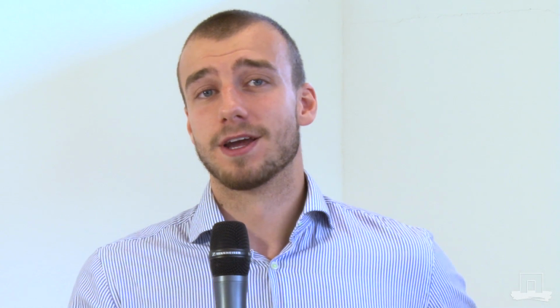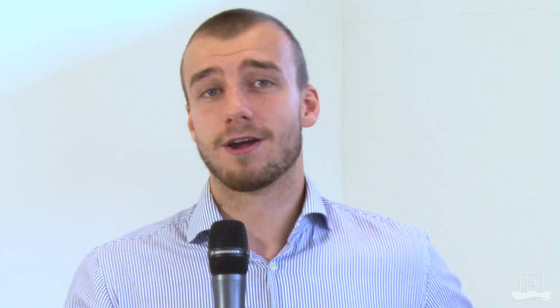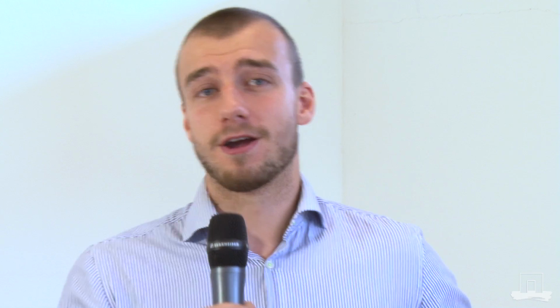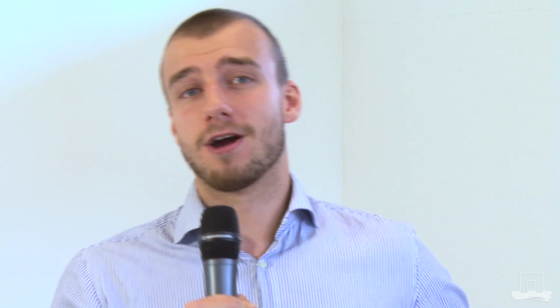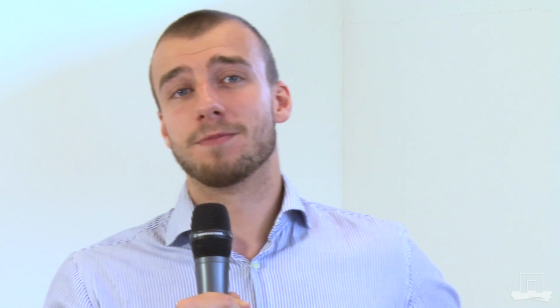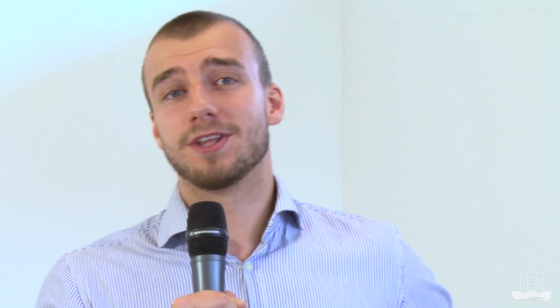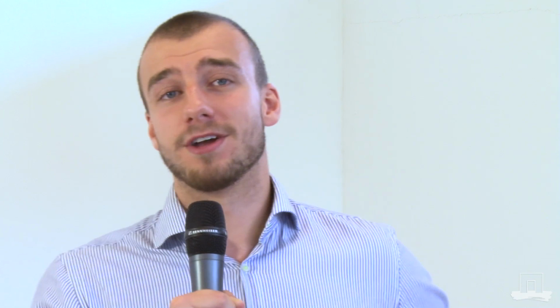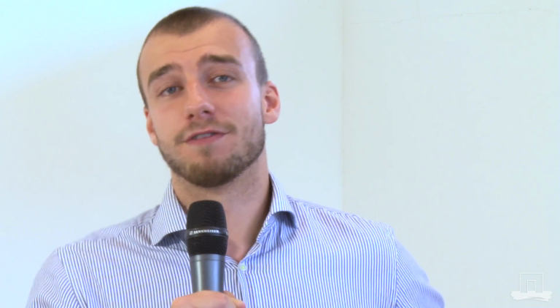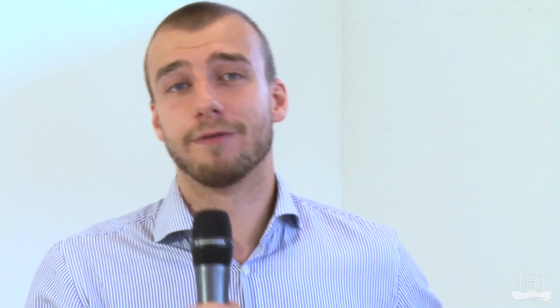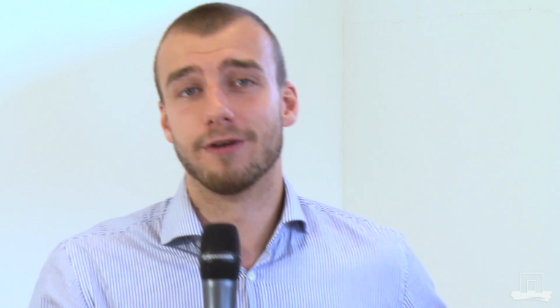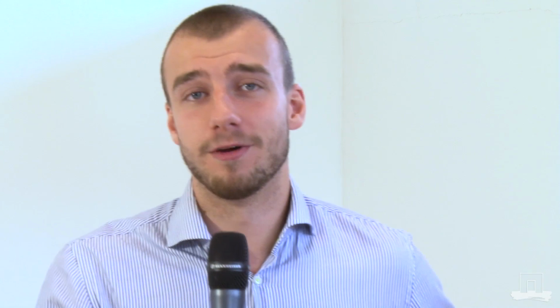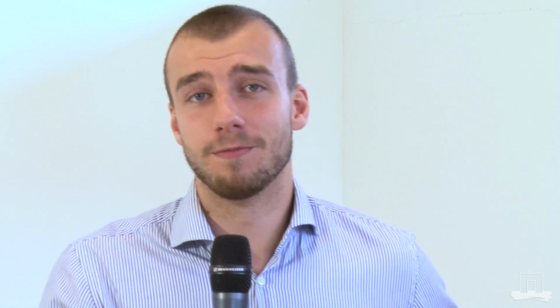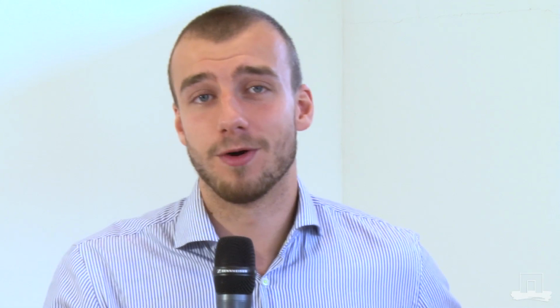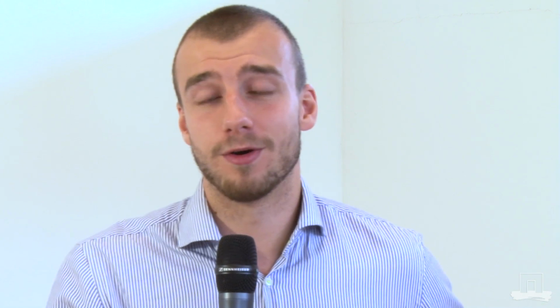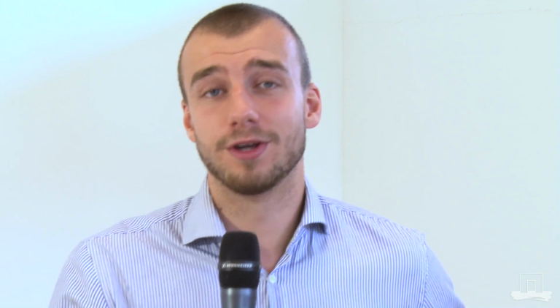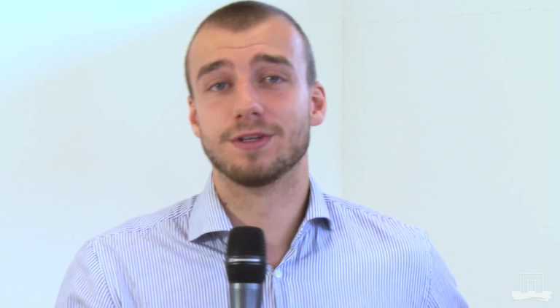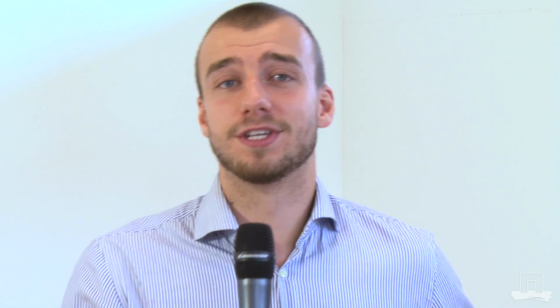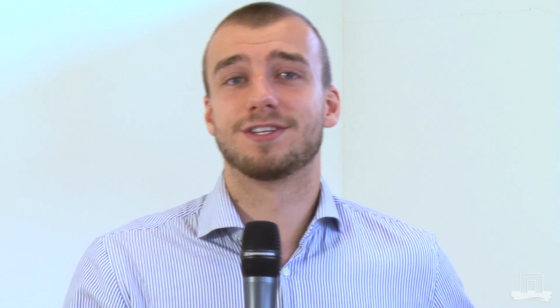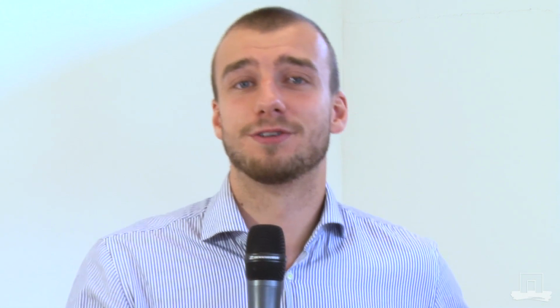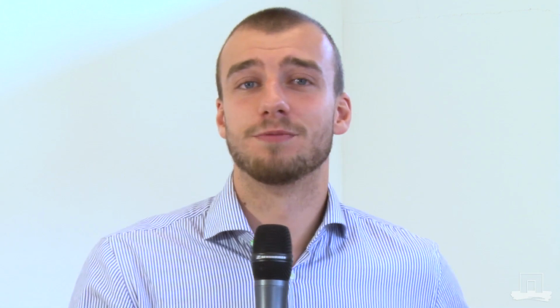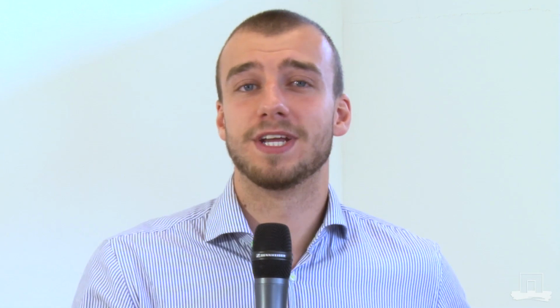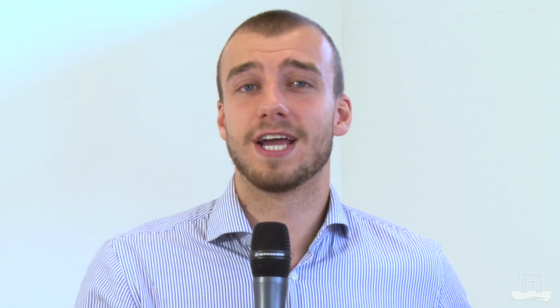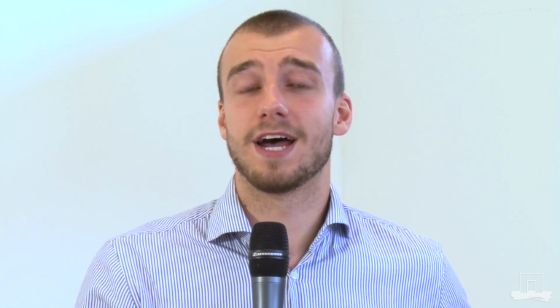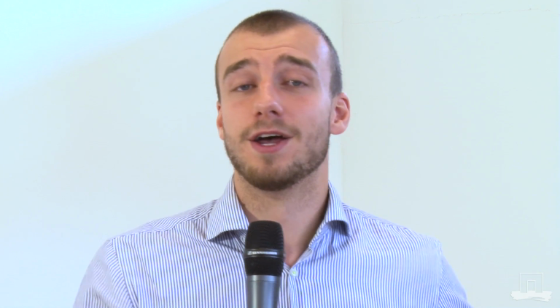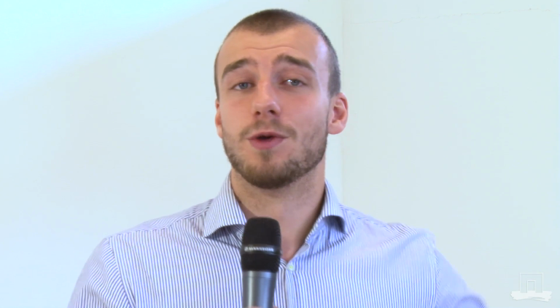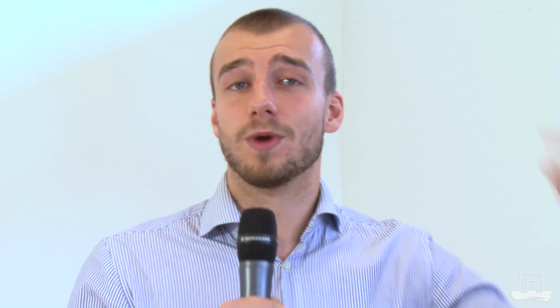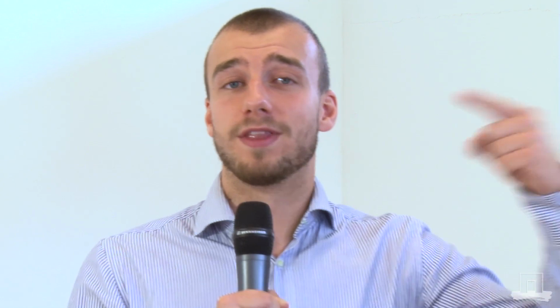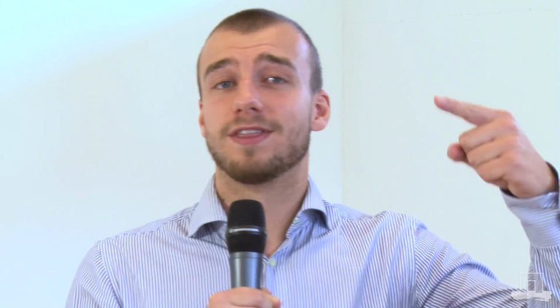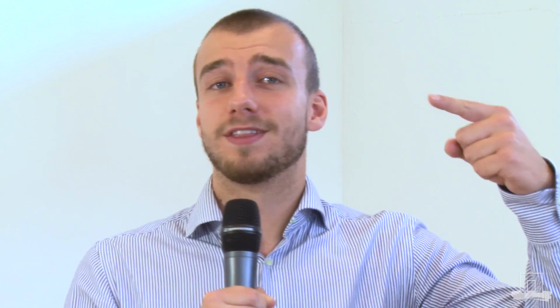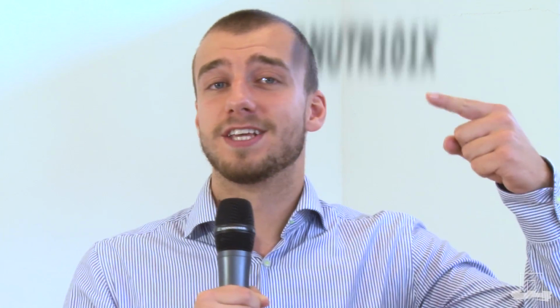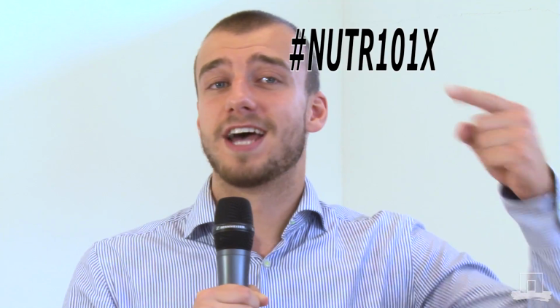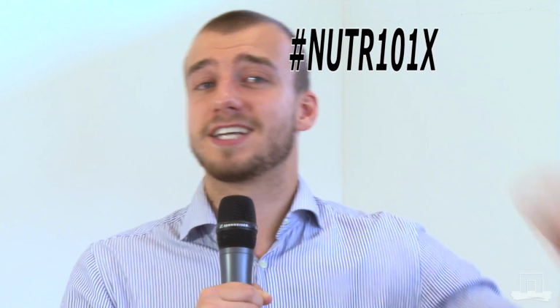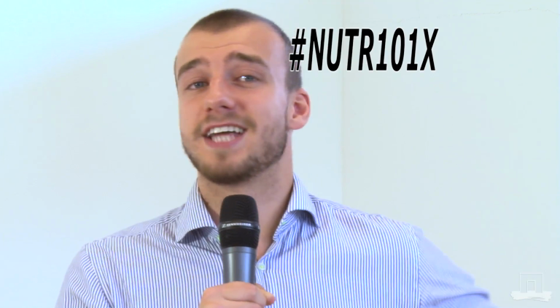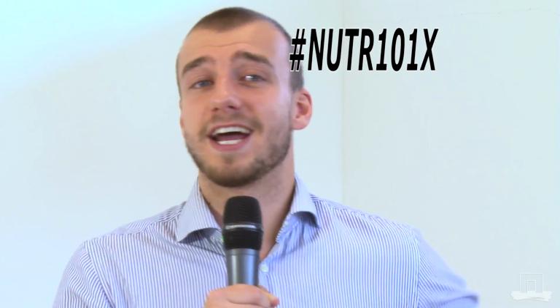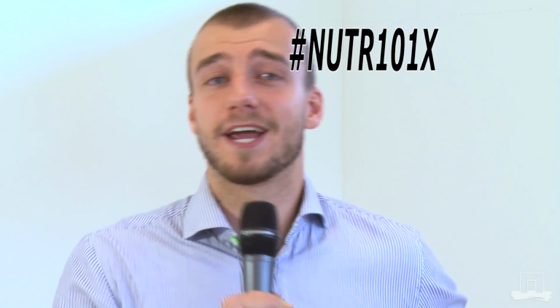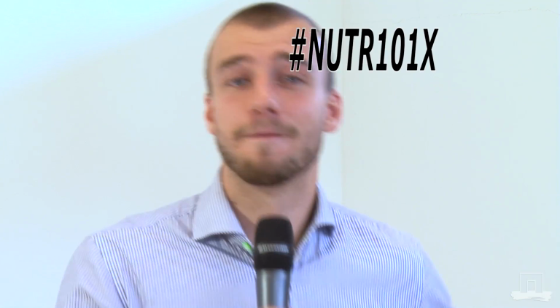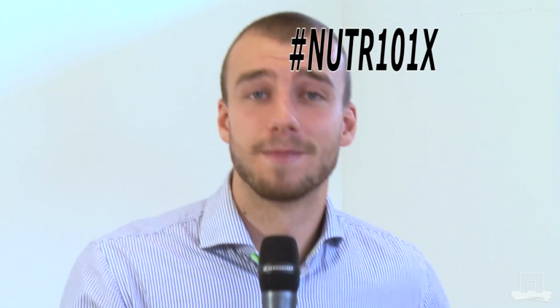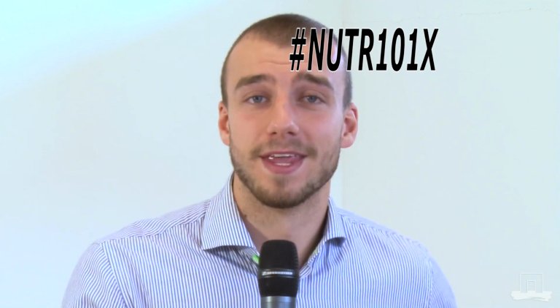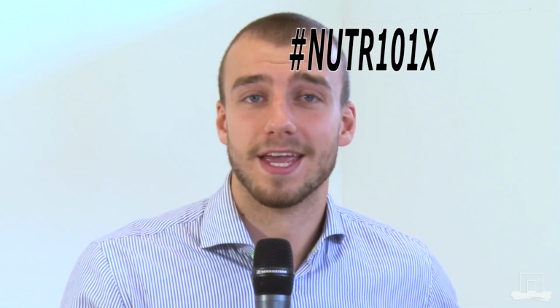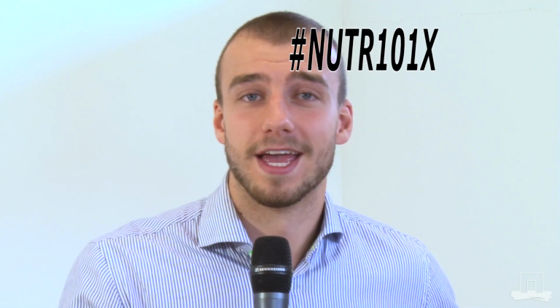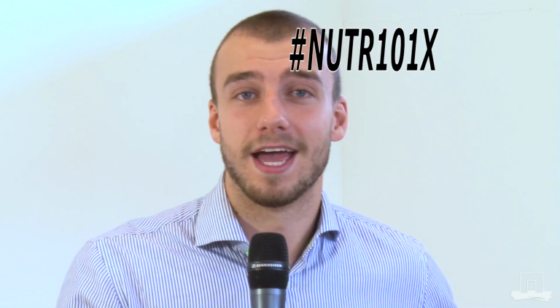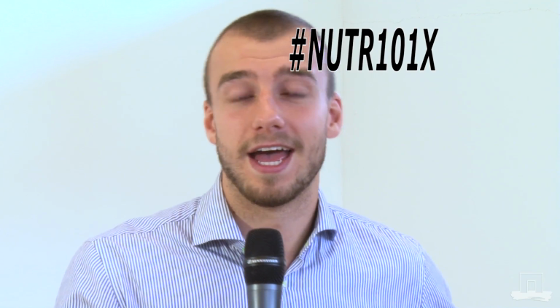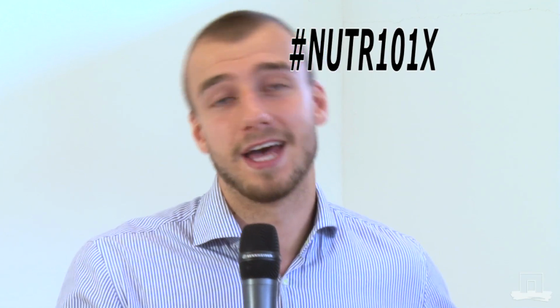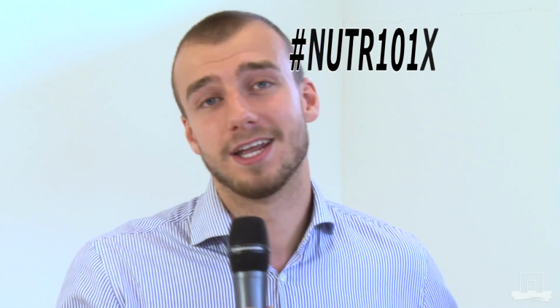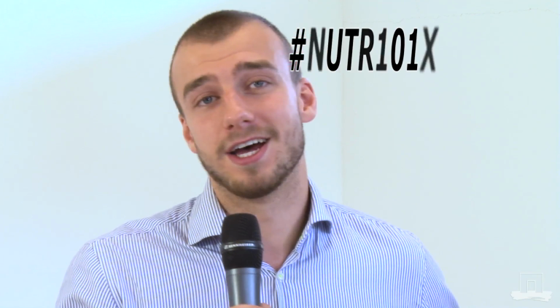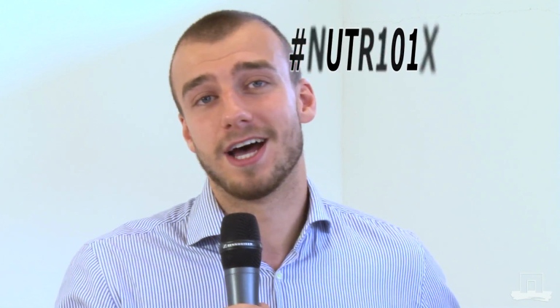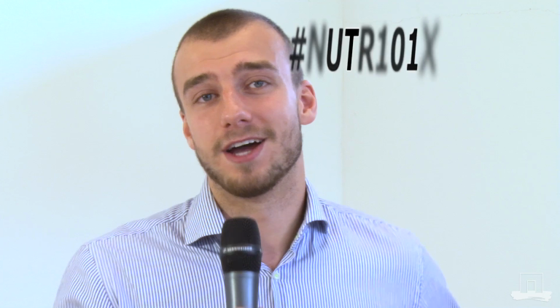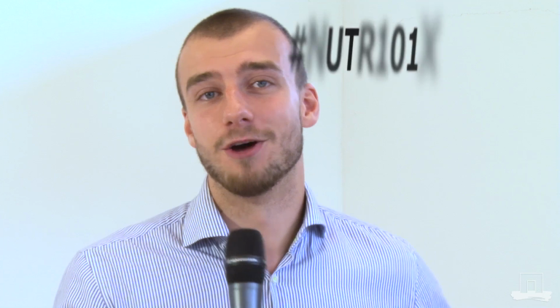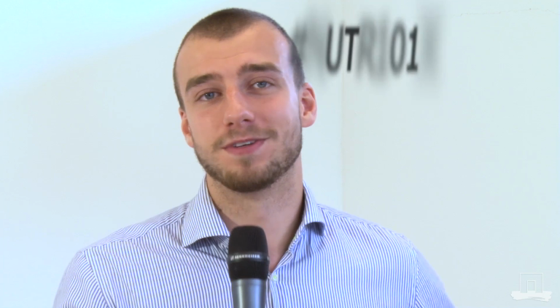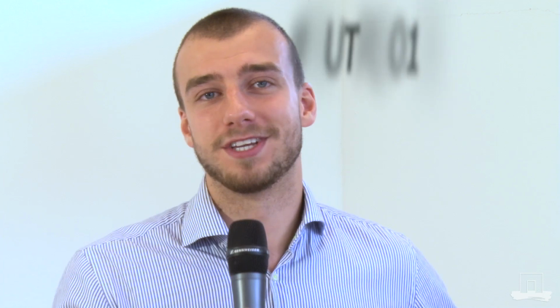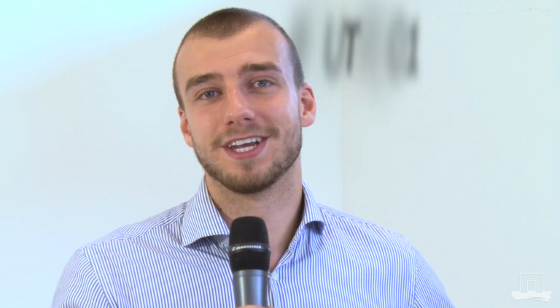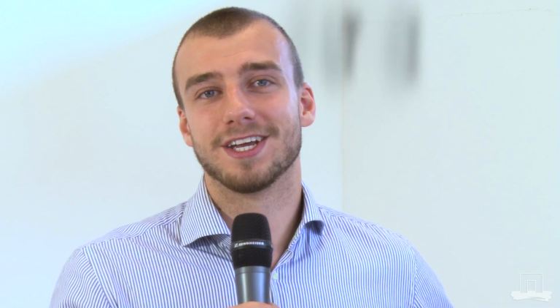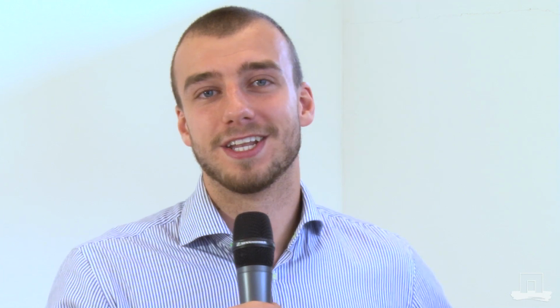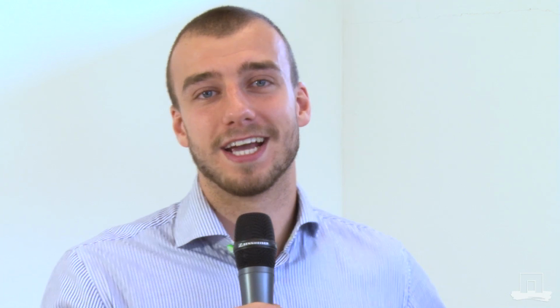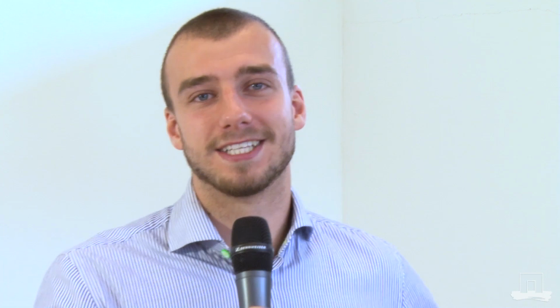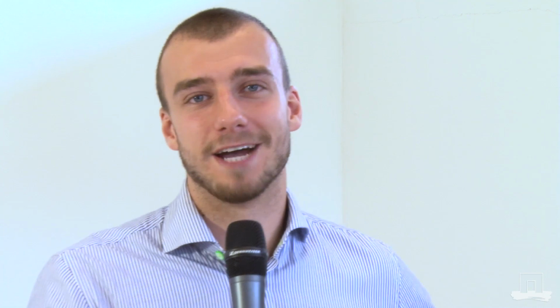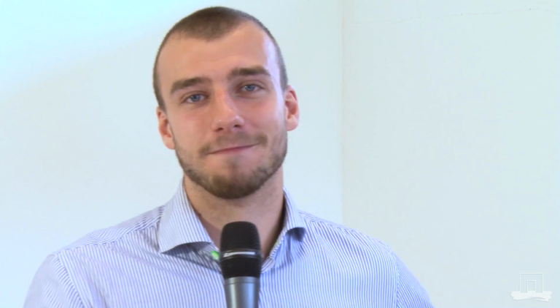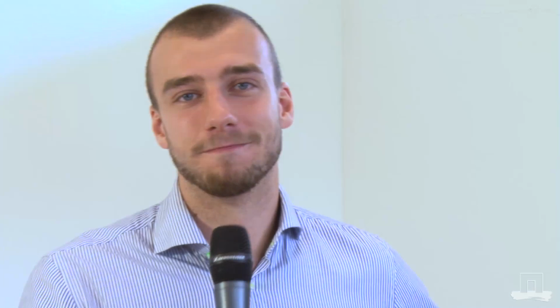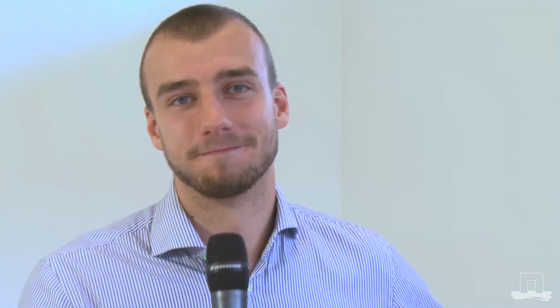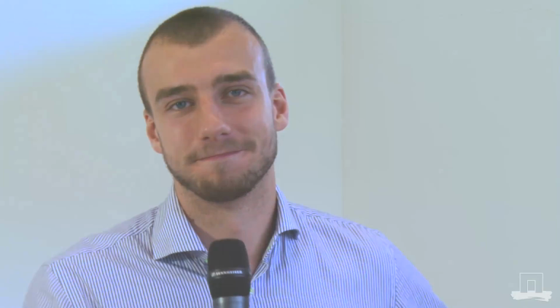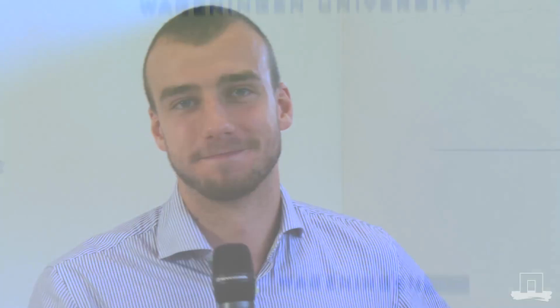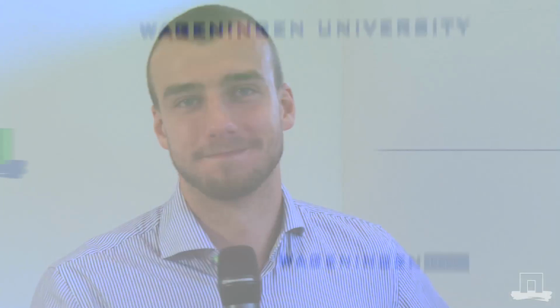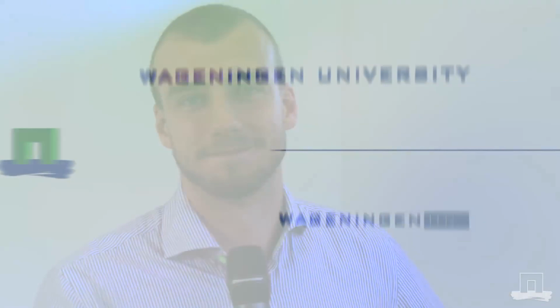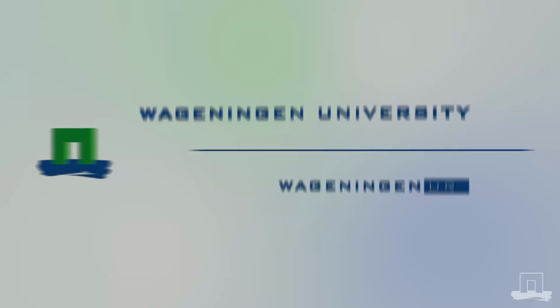Comment on our forum or use social media with this hashtag, and I hope to see you next time. Bye!